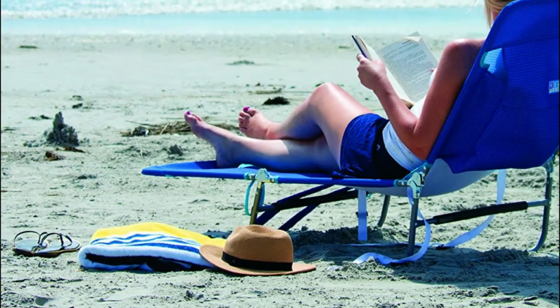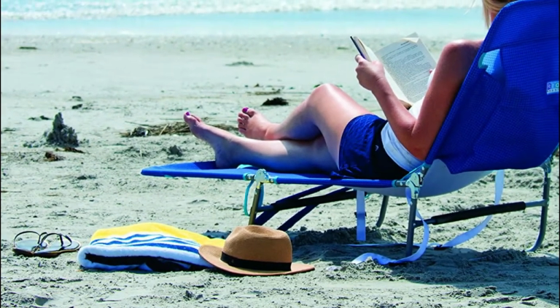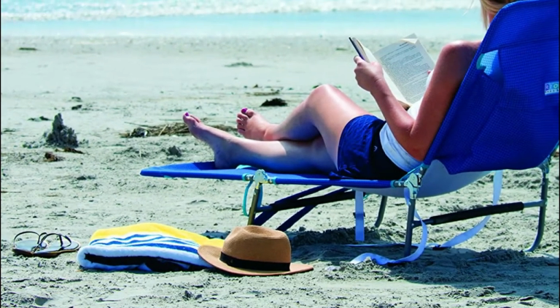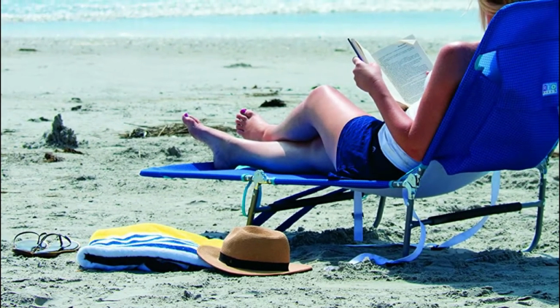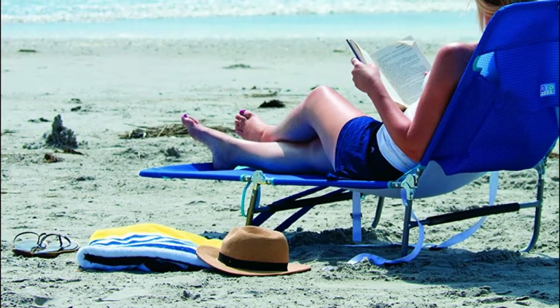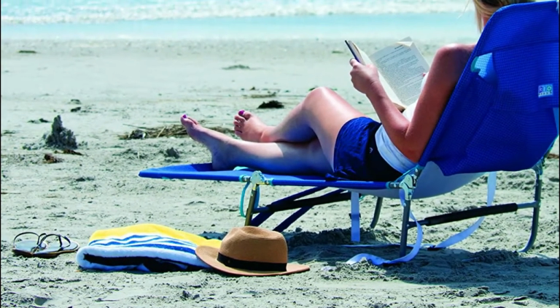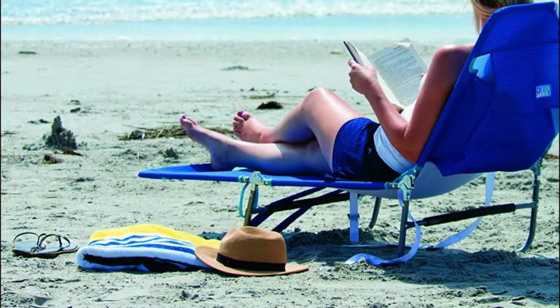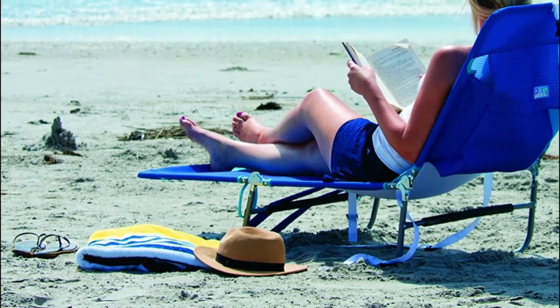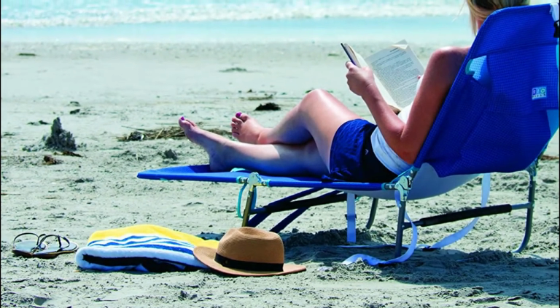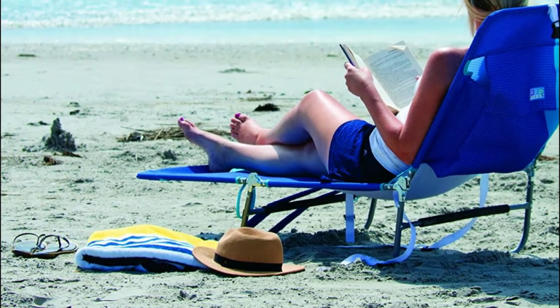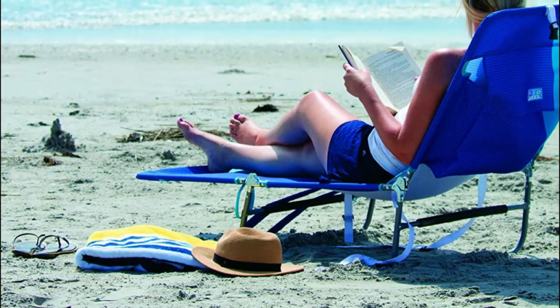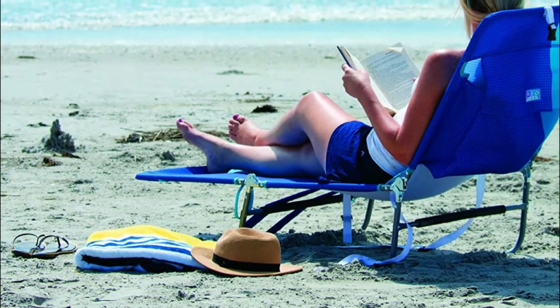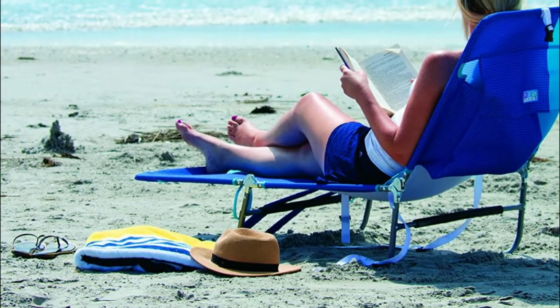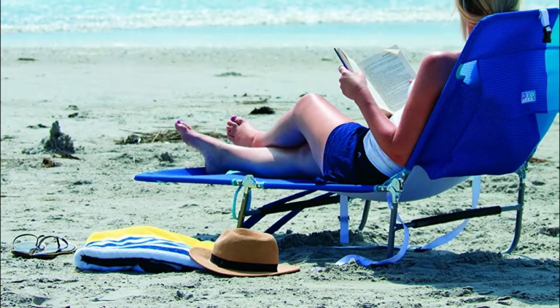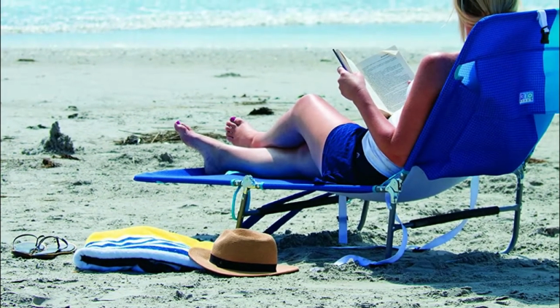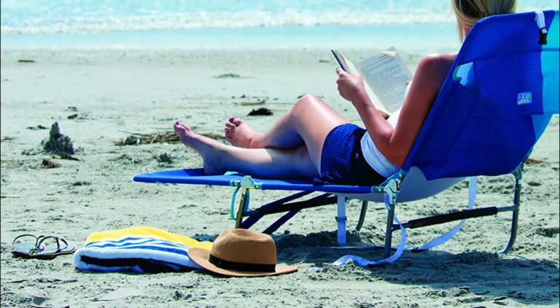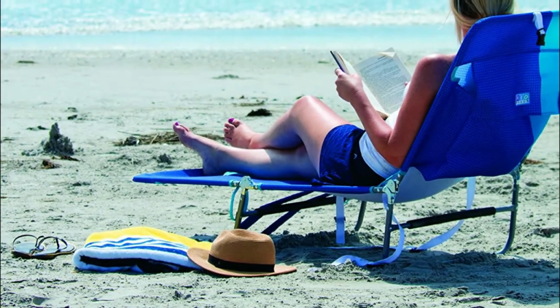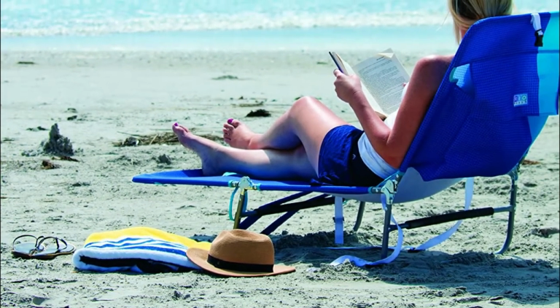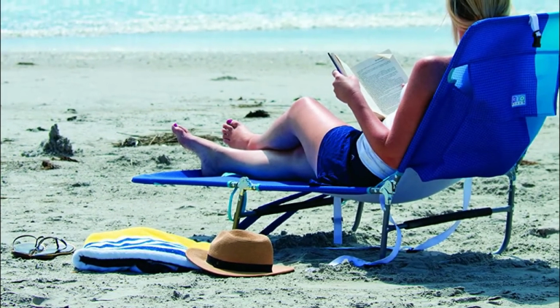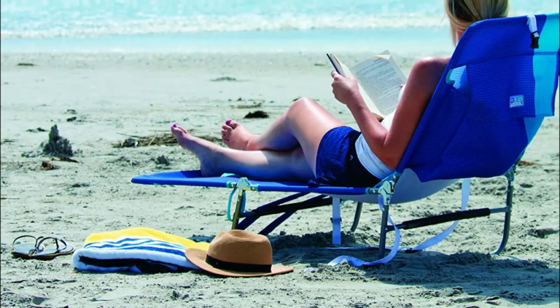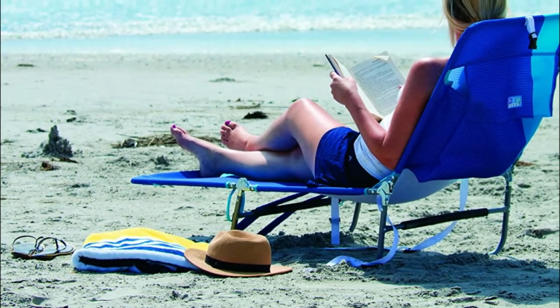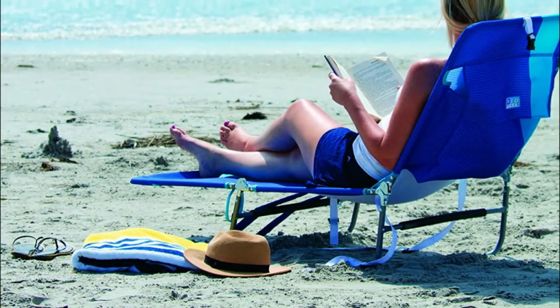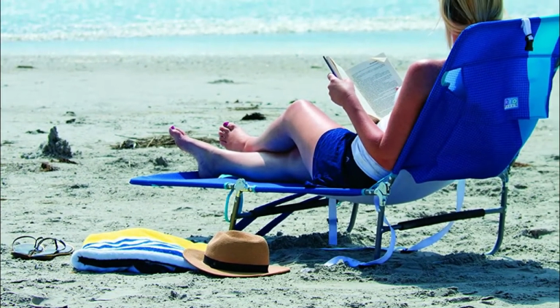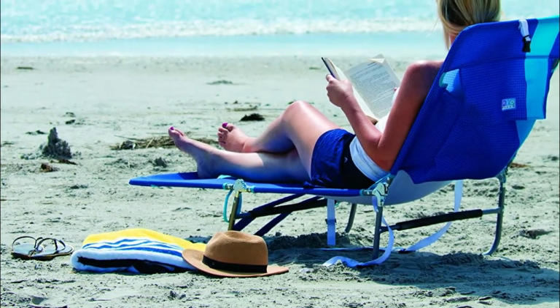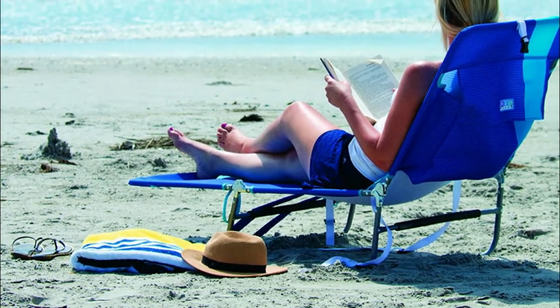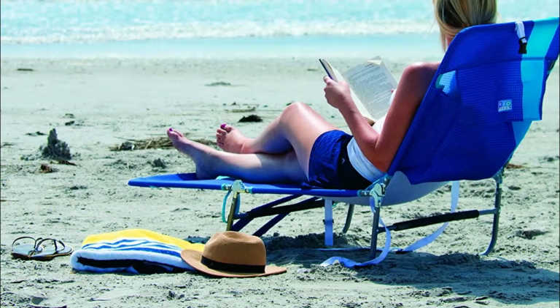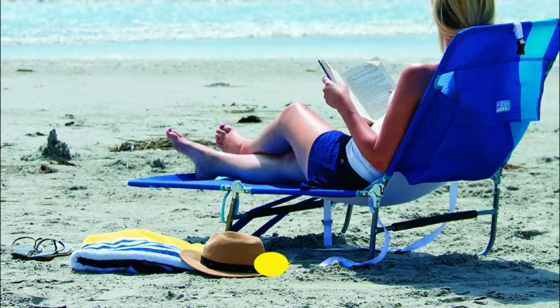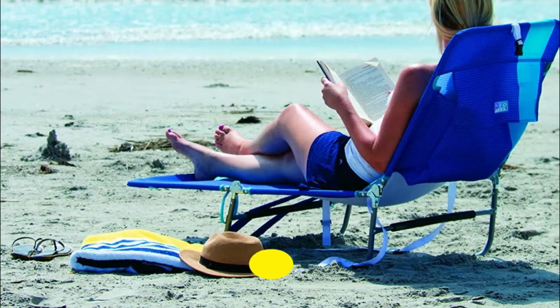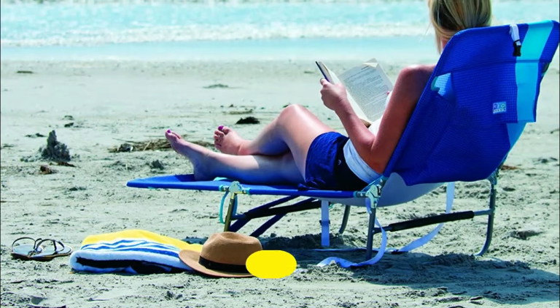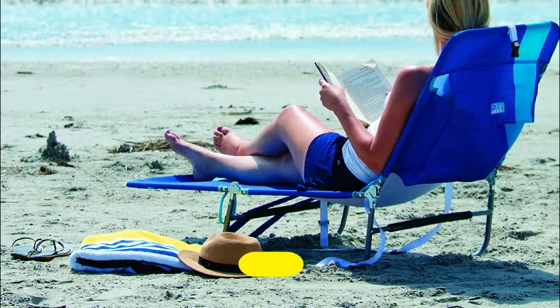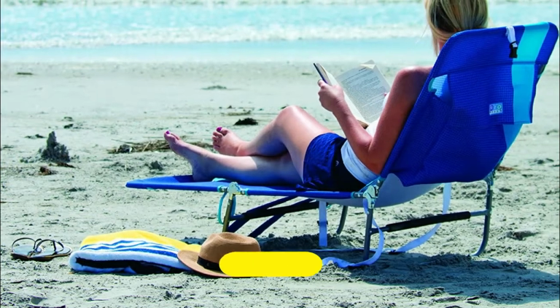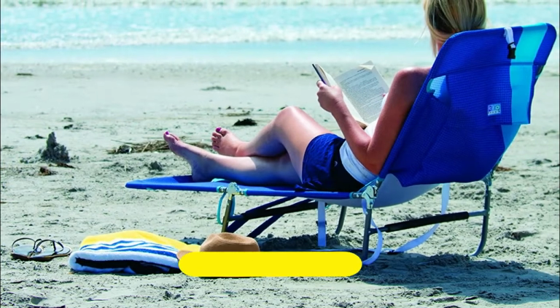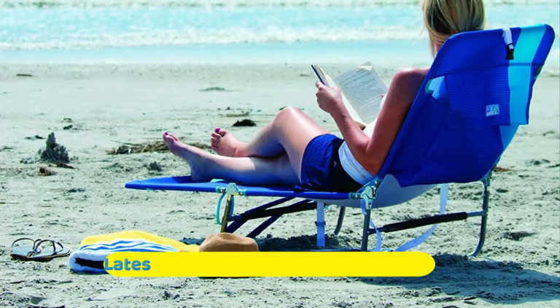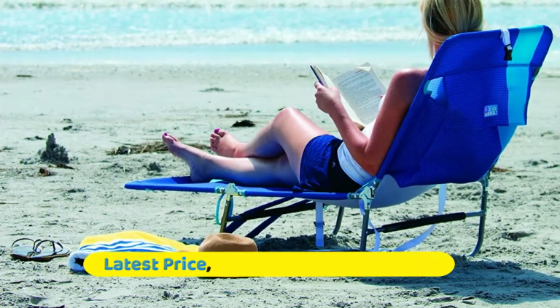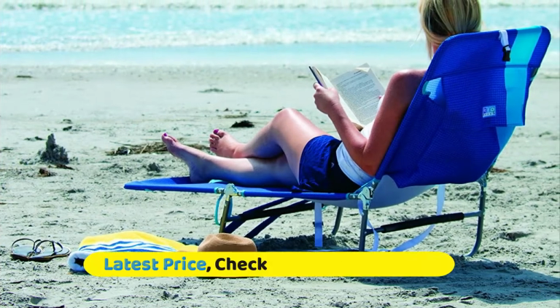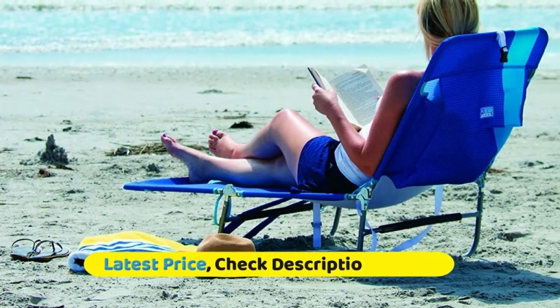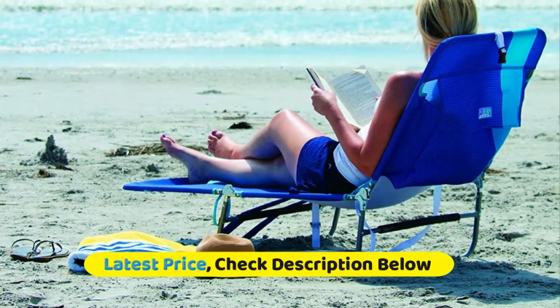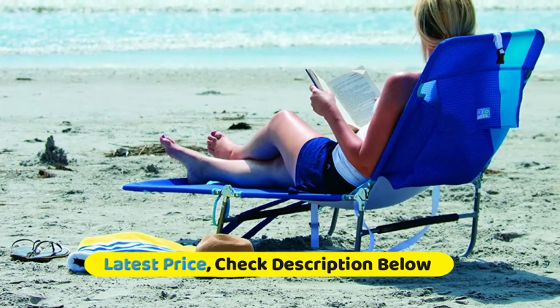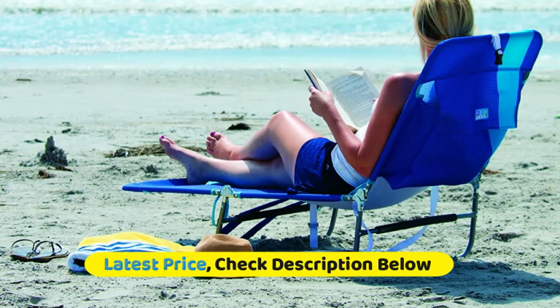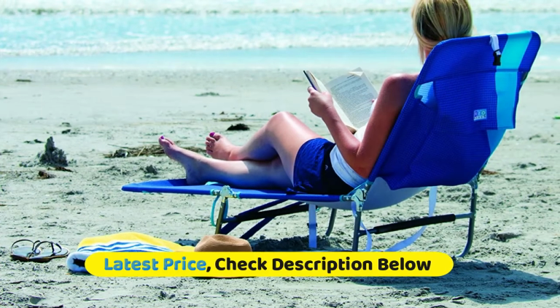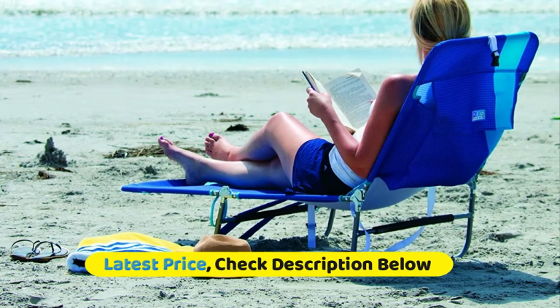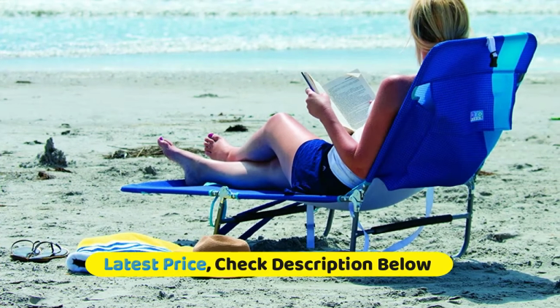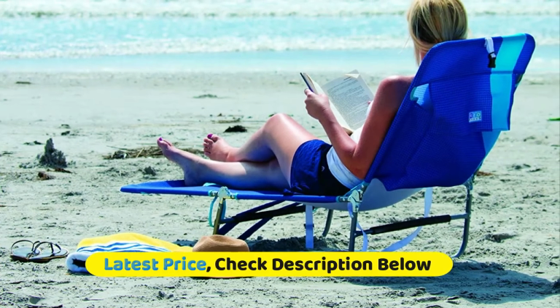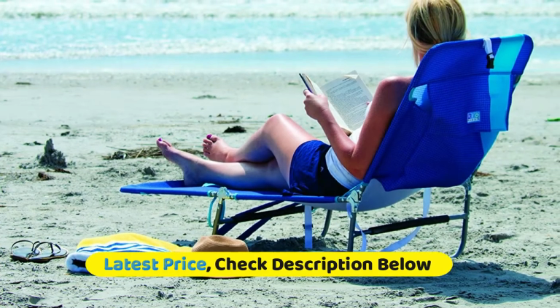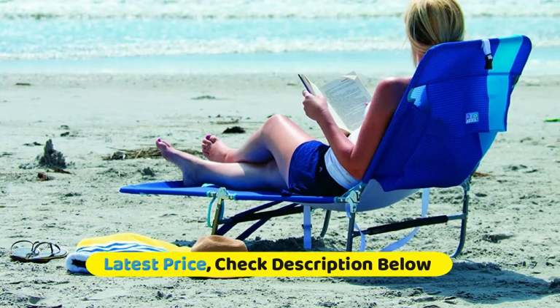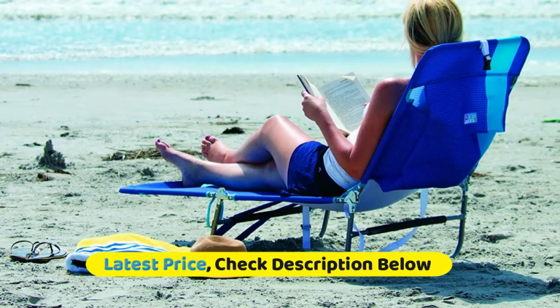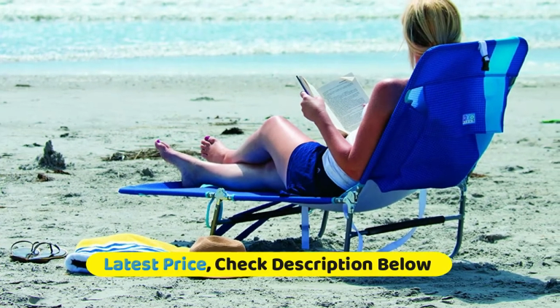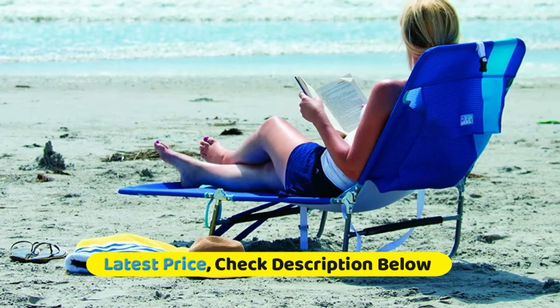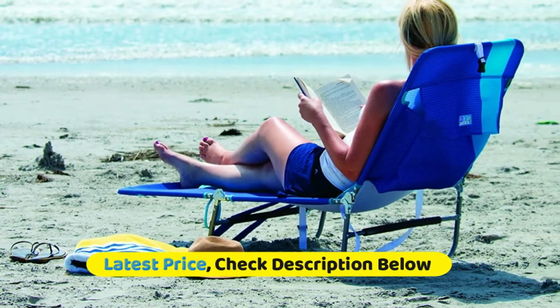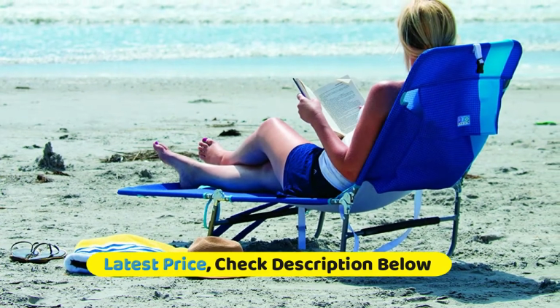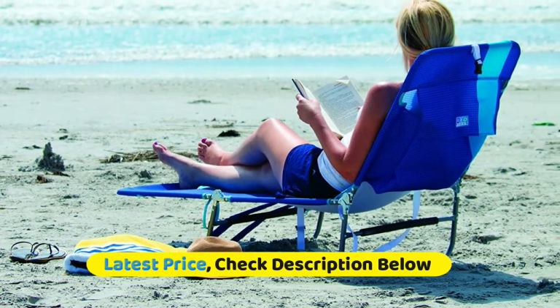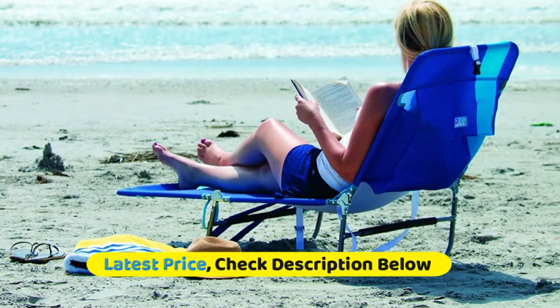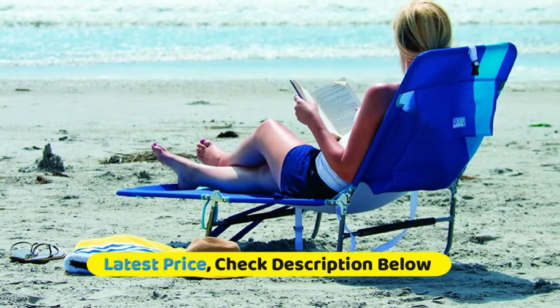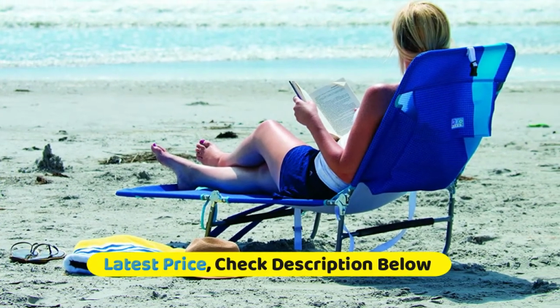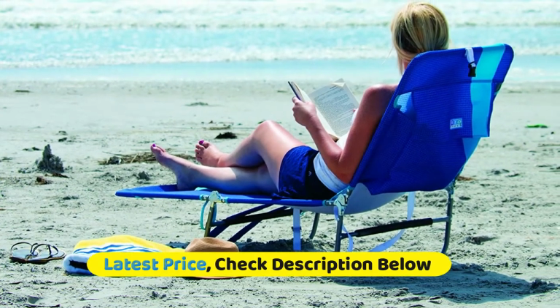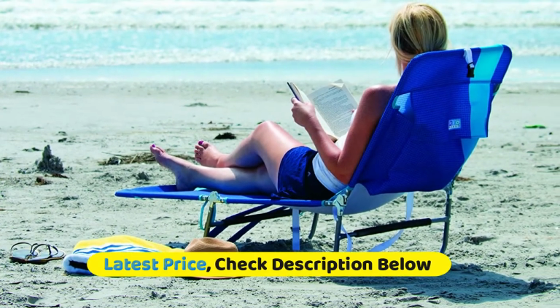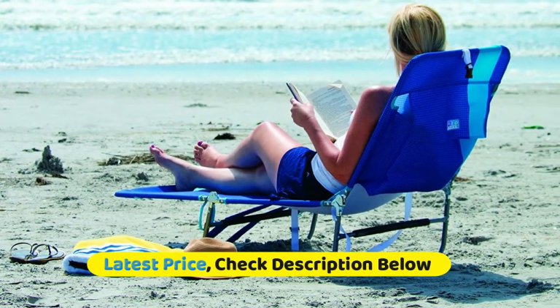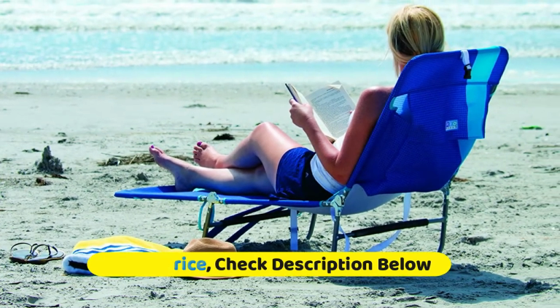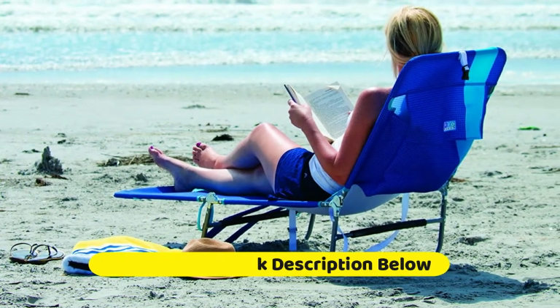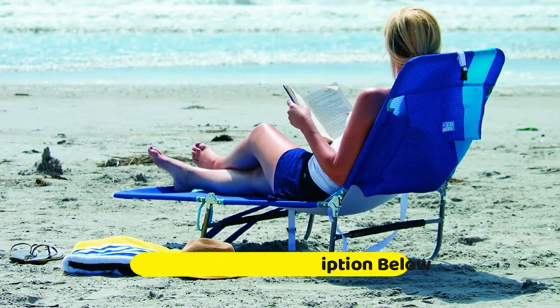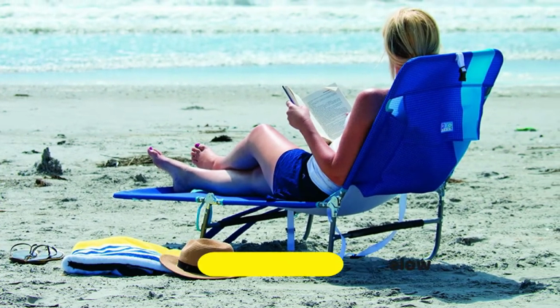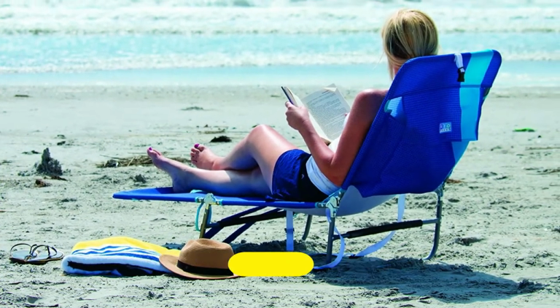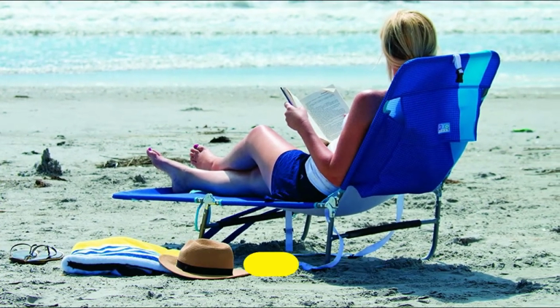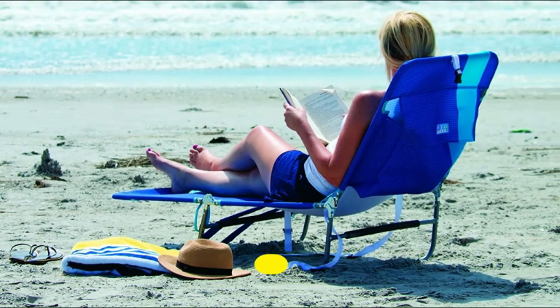Made of durable polyester quick-dry fabric, providing all-day comfort and relaxation. Get maximum all-day tanning with the fully reclining lay-flat option.